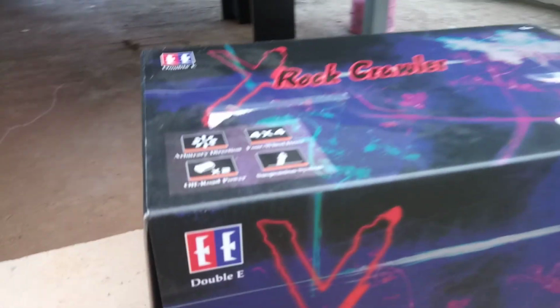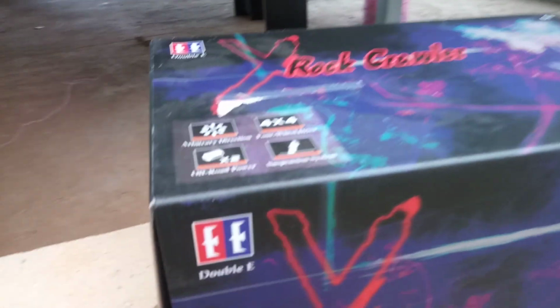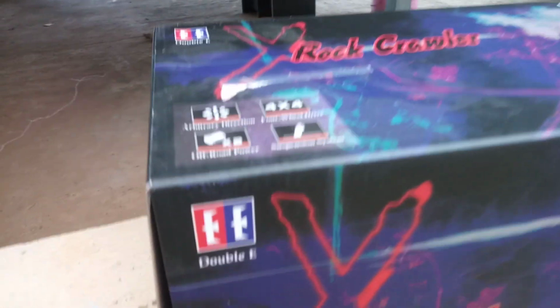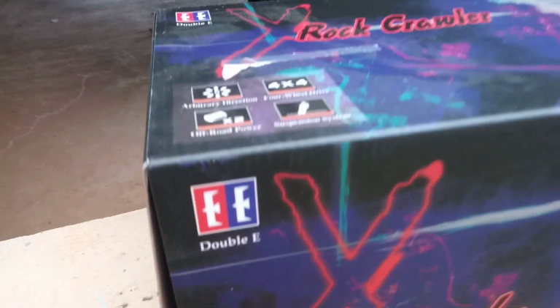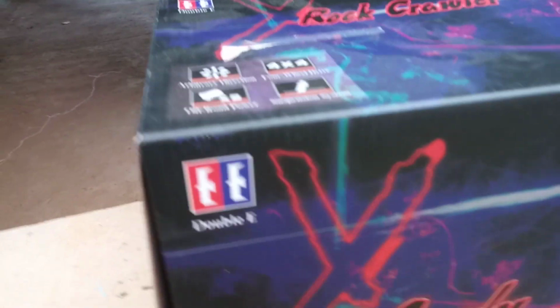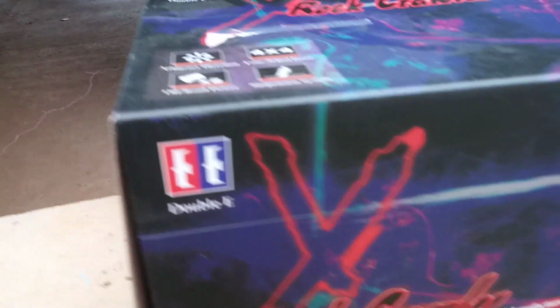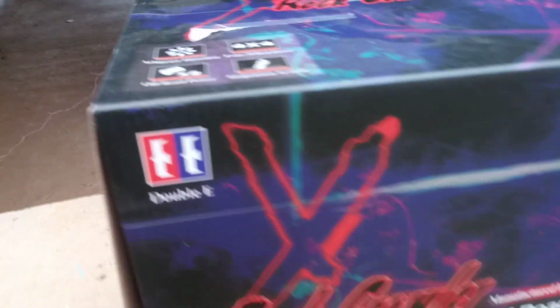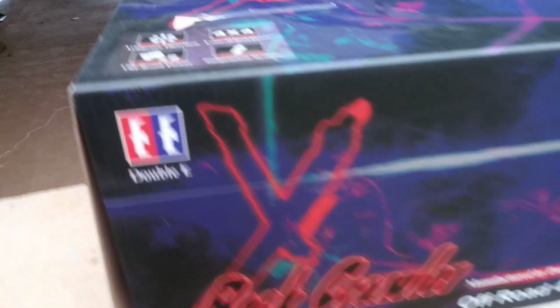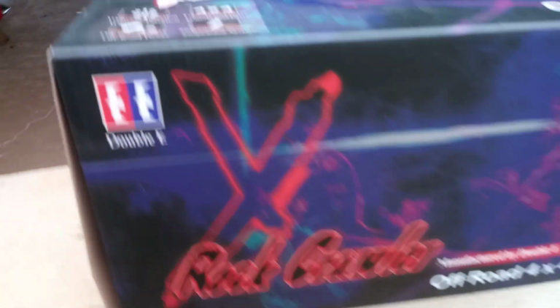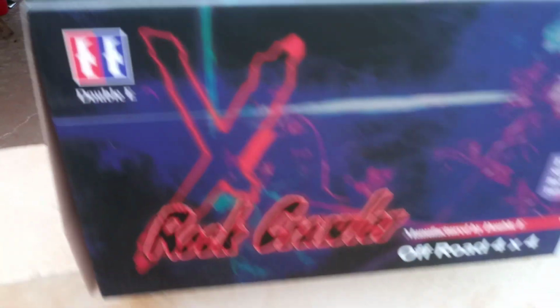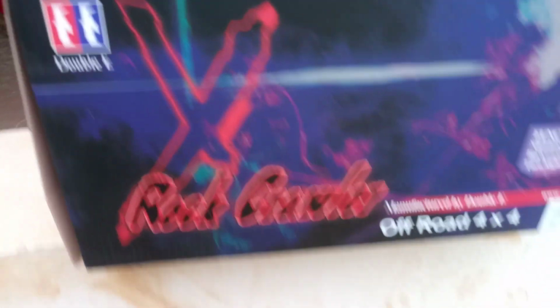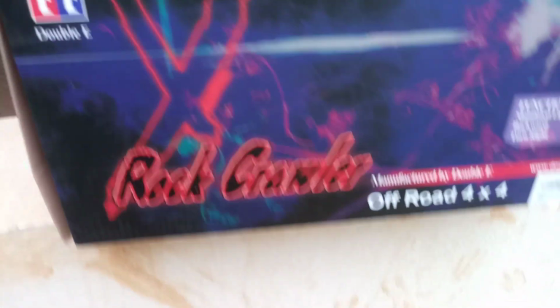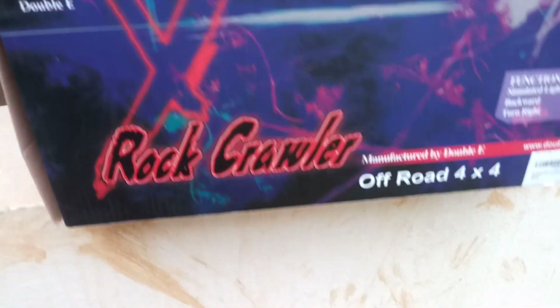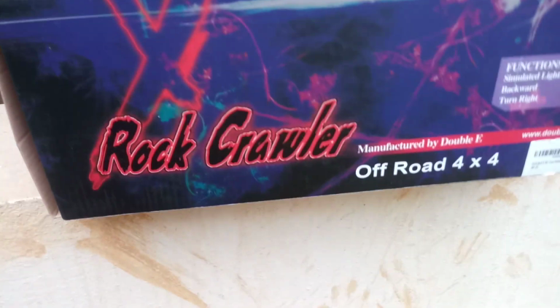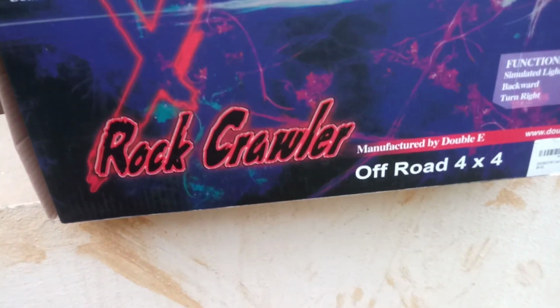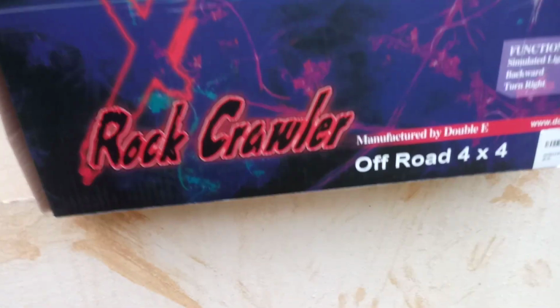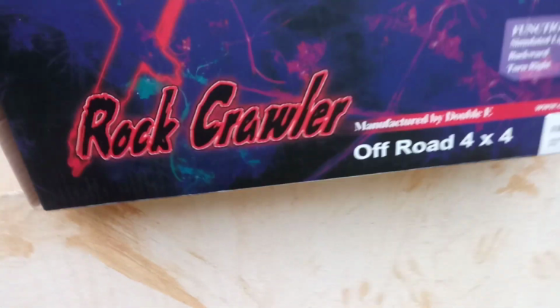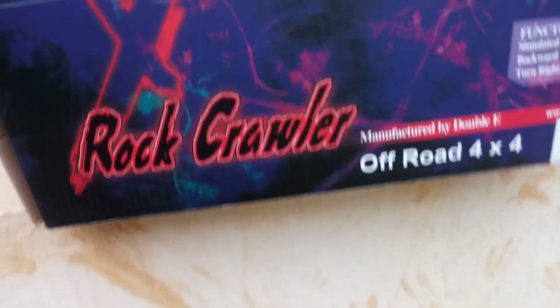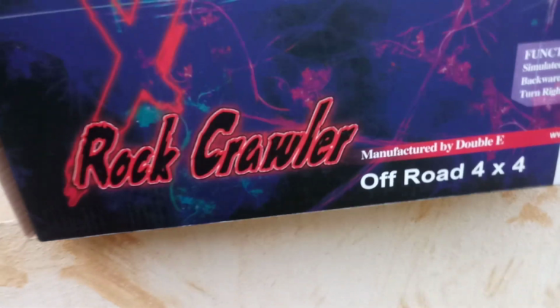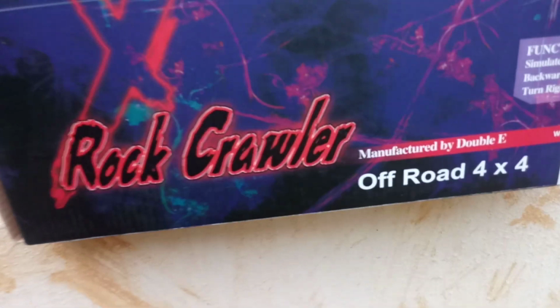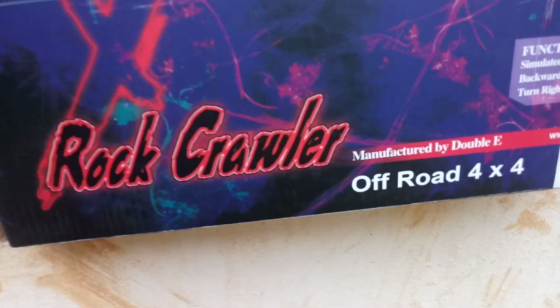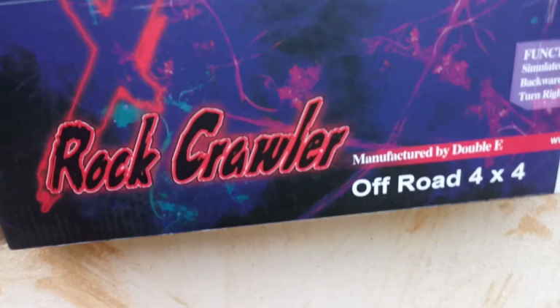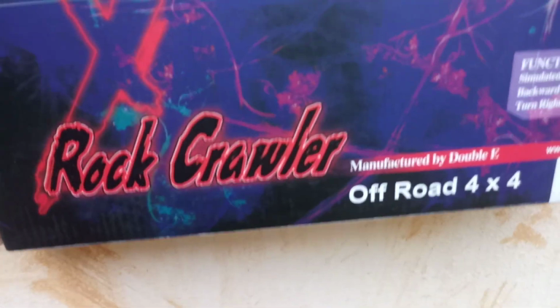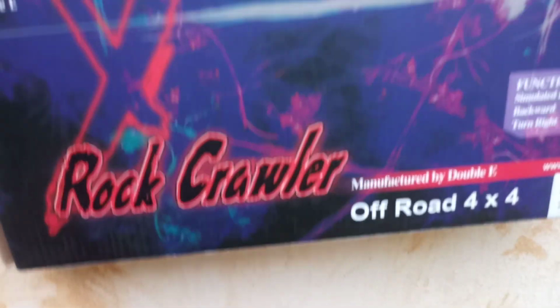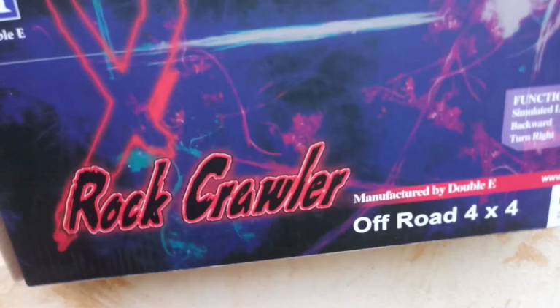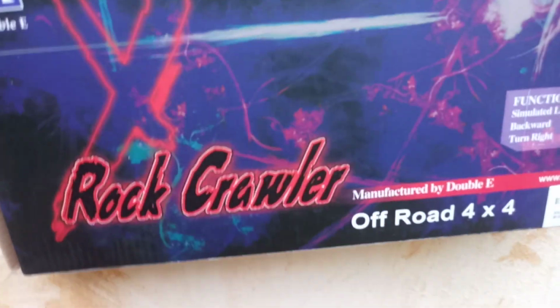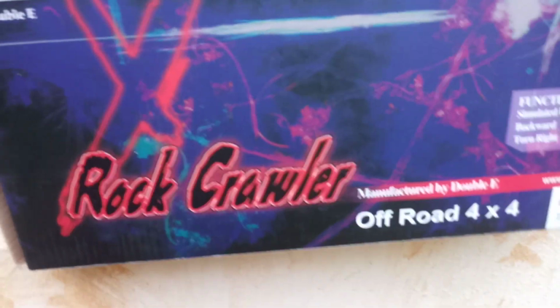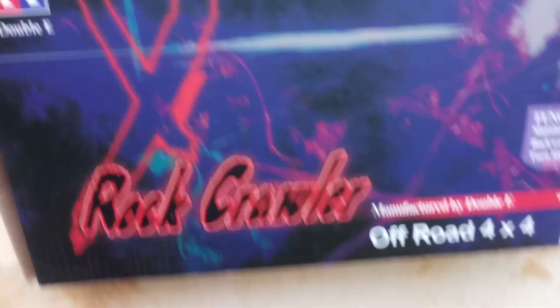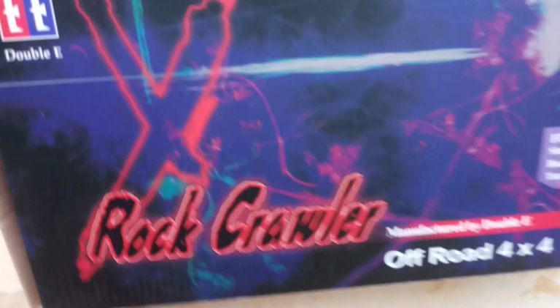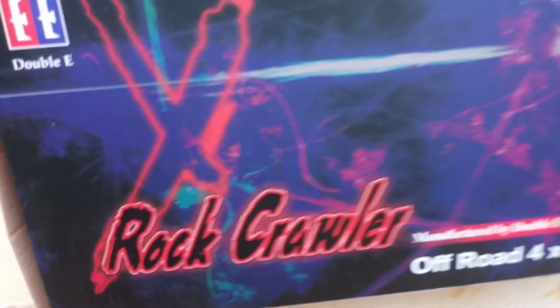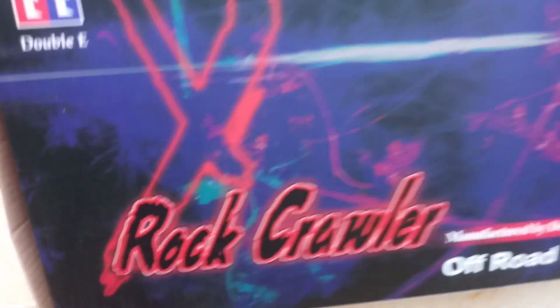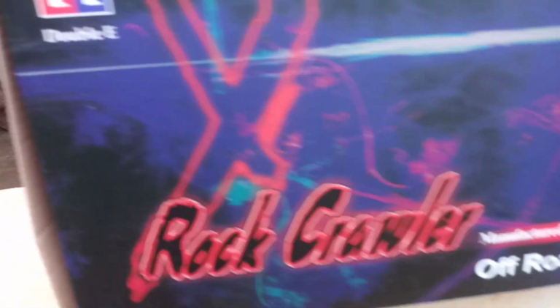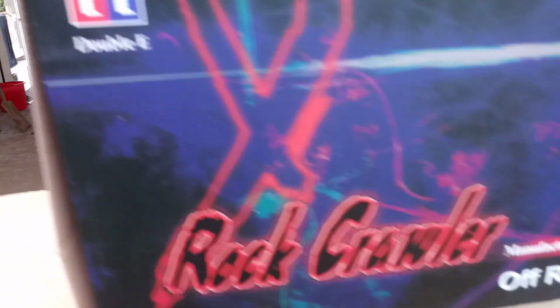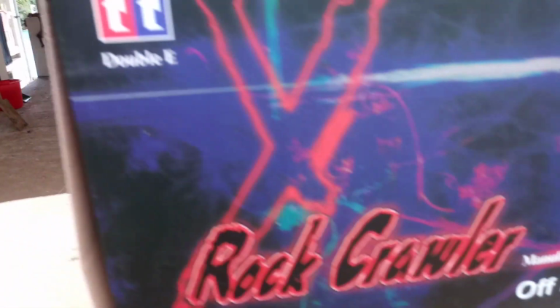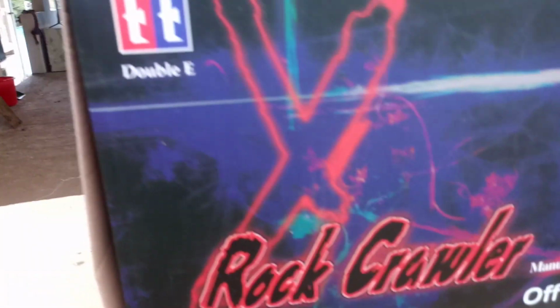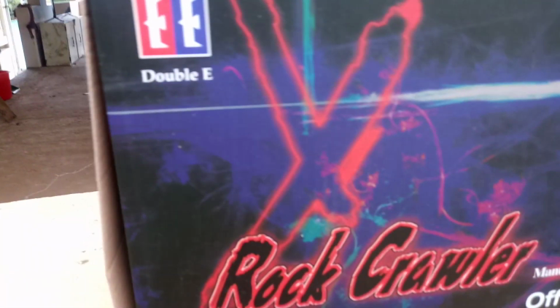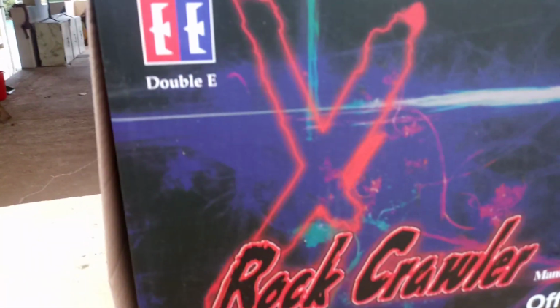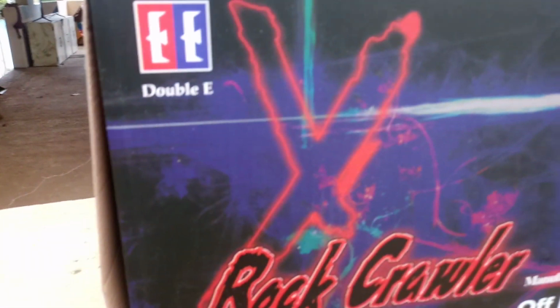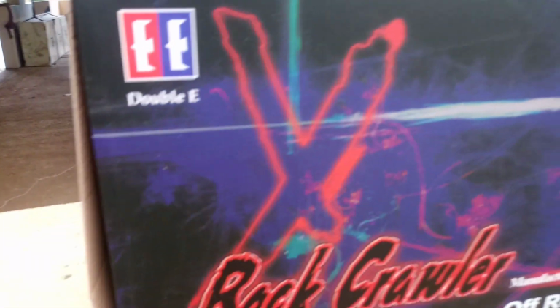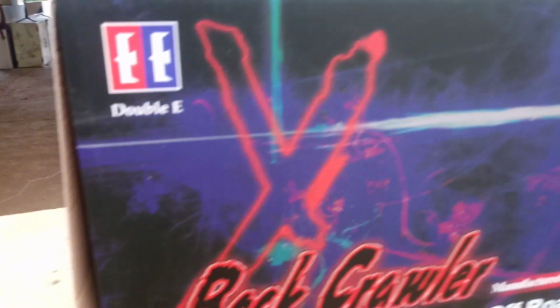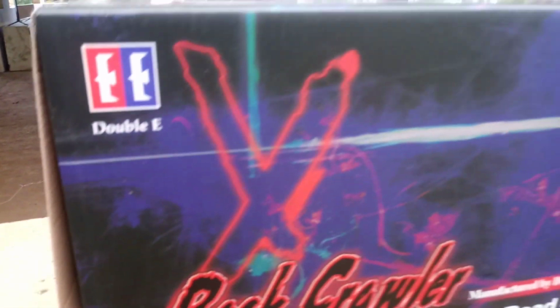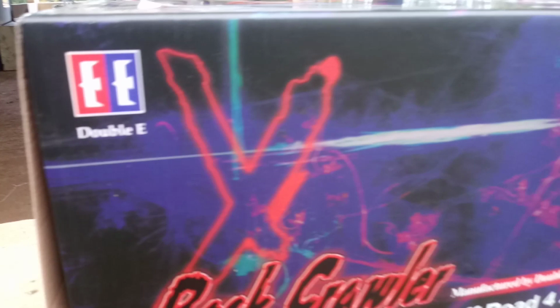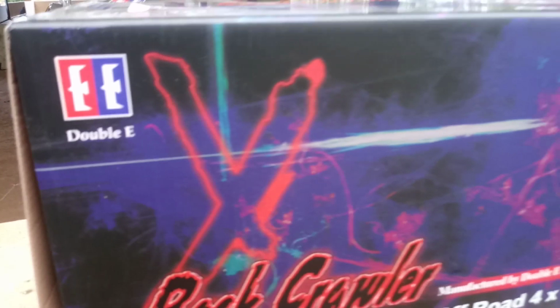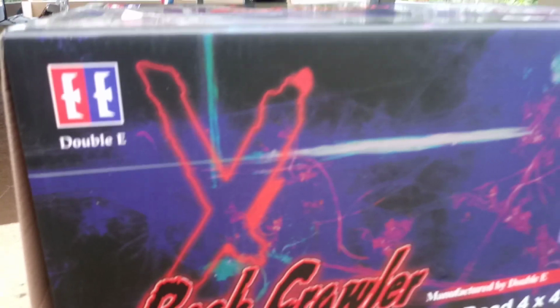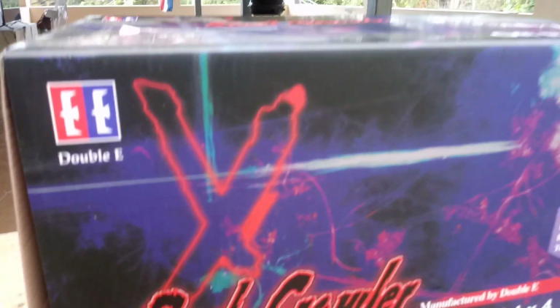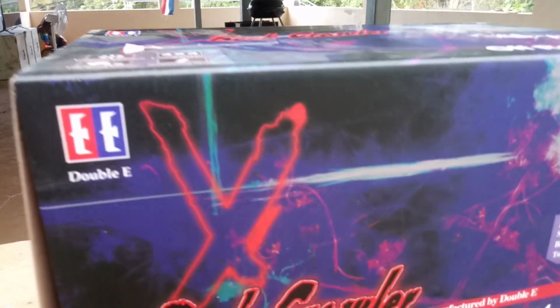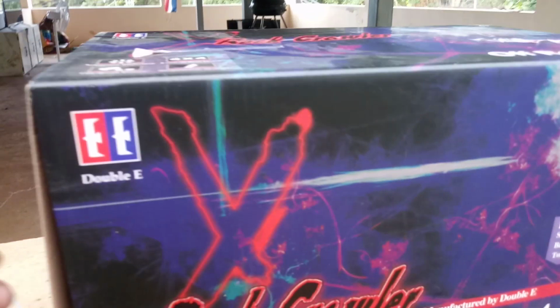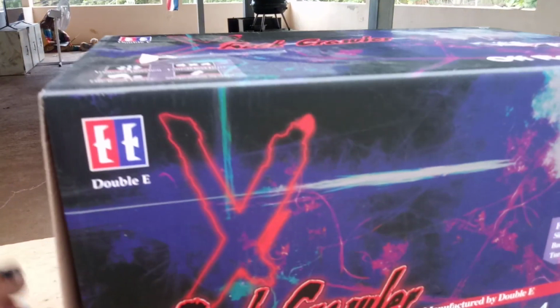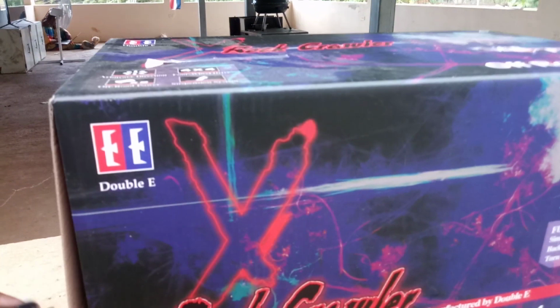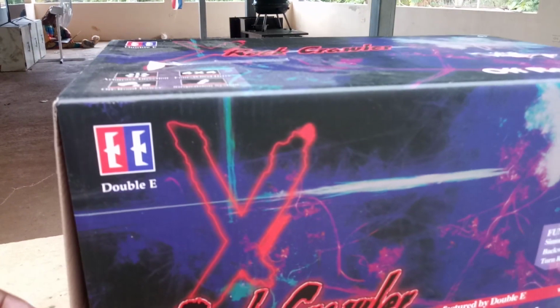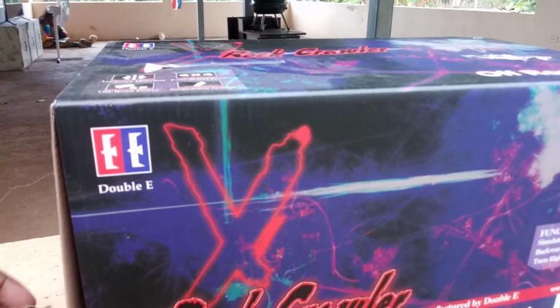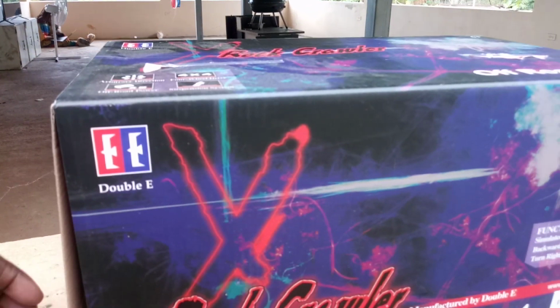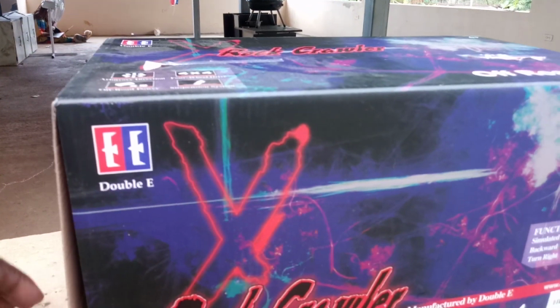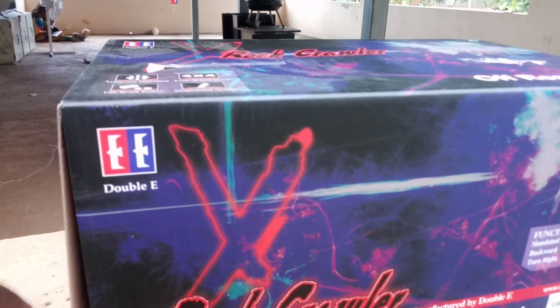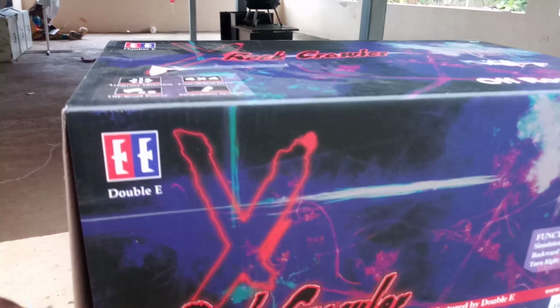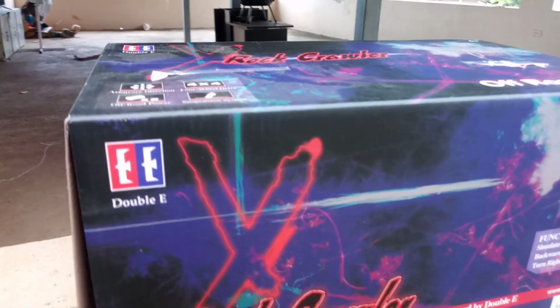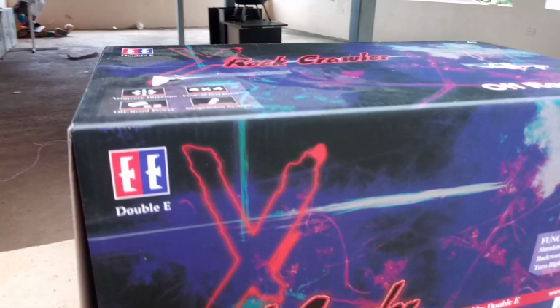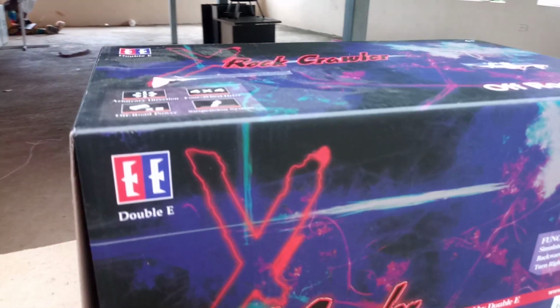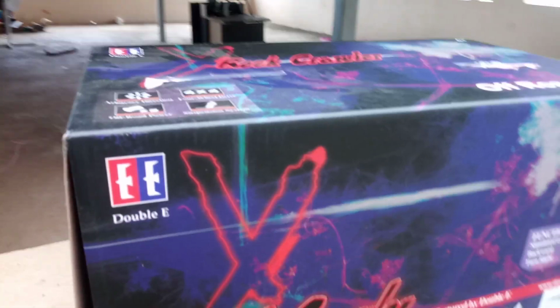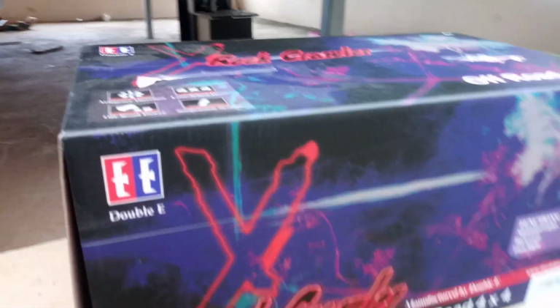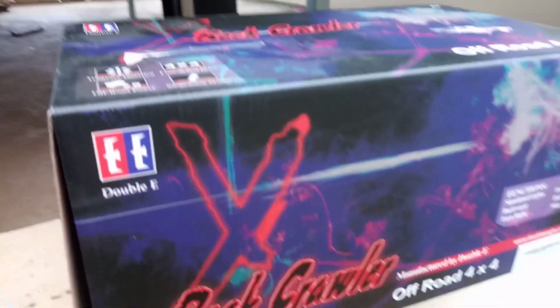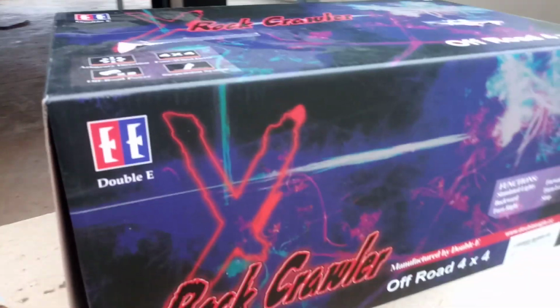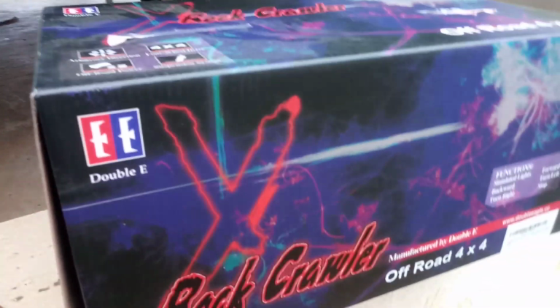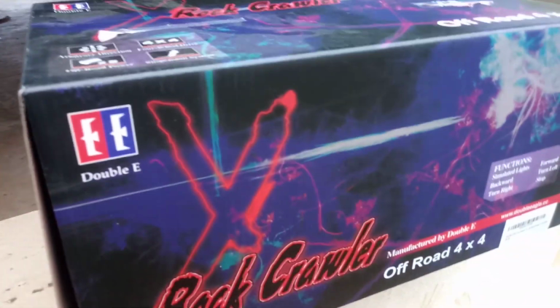Hey, what's poppin' YouTube? It's your boy Alex Ortiz back with another monster truck RC video.